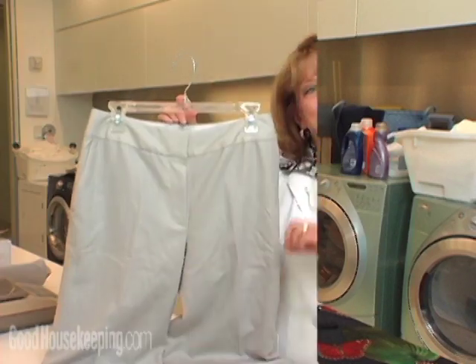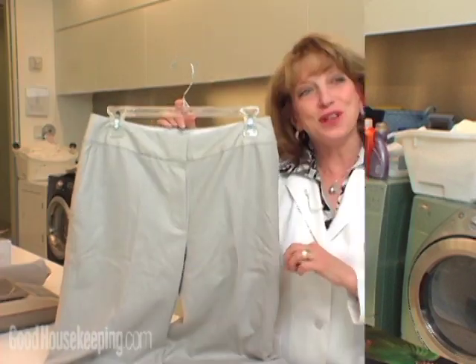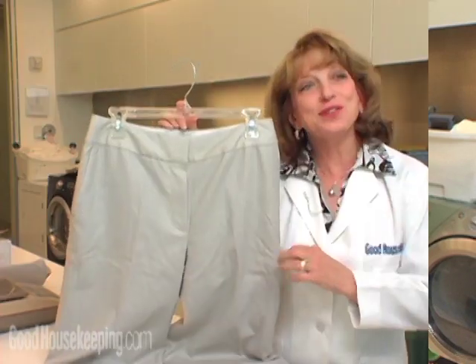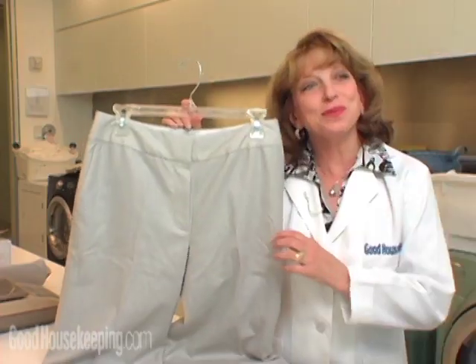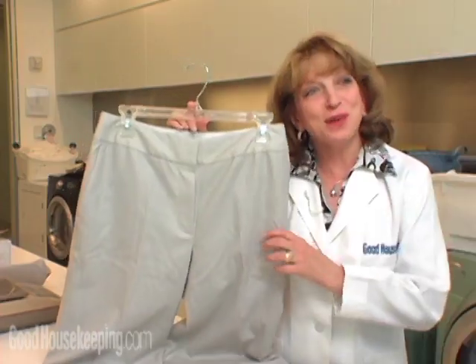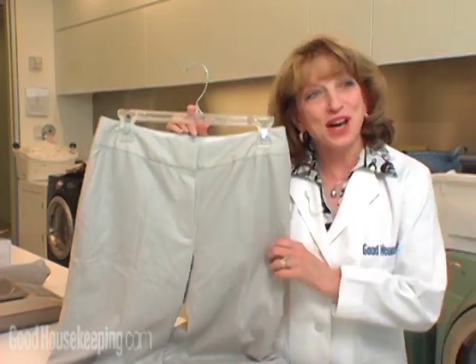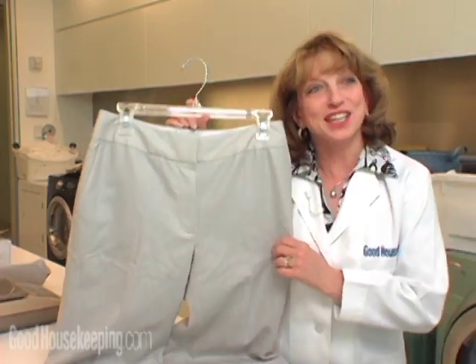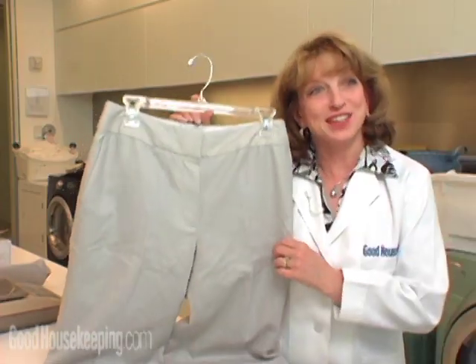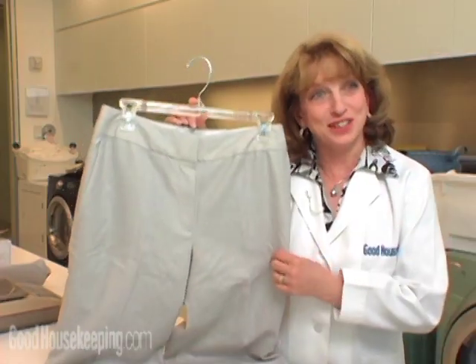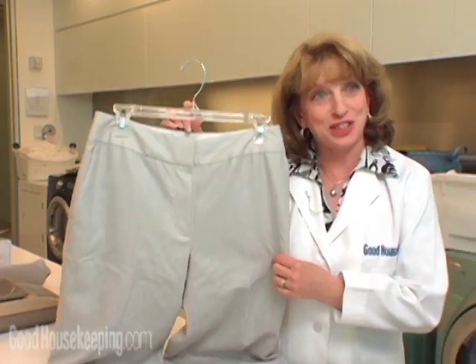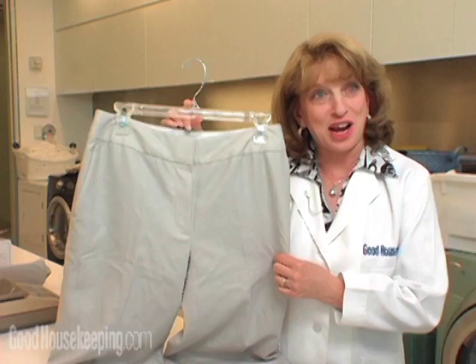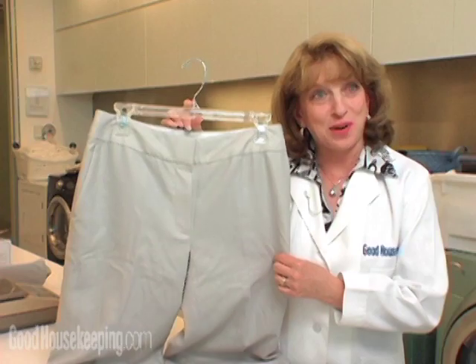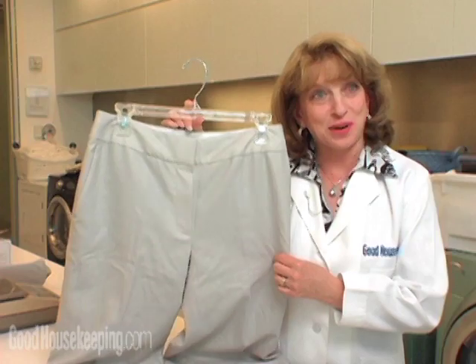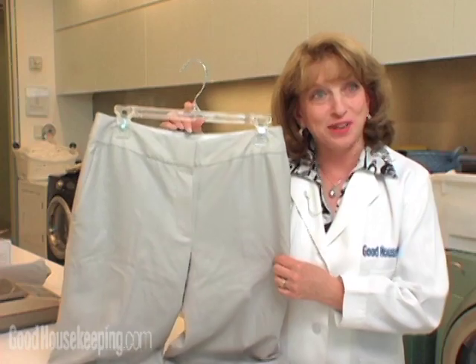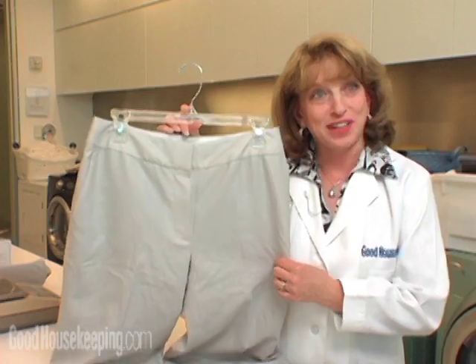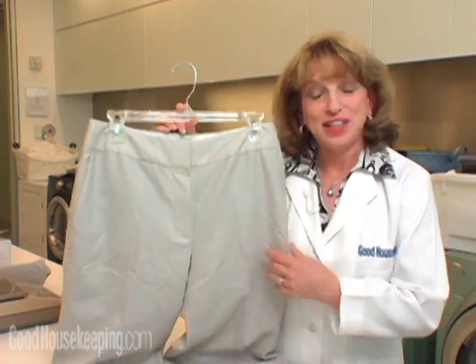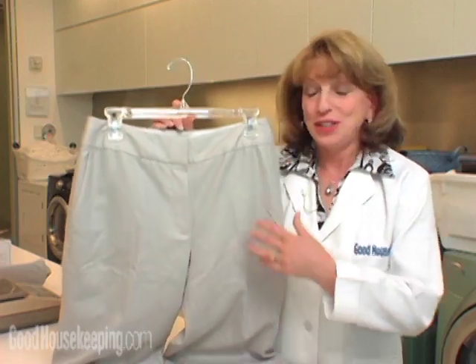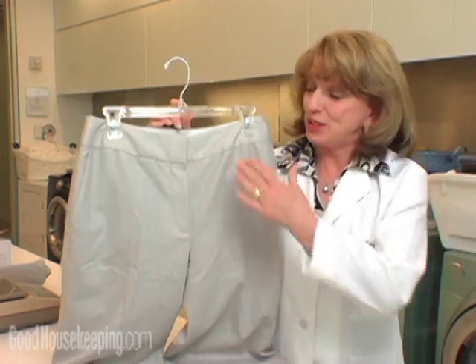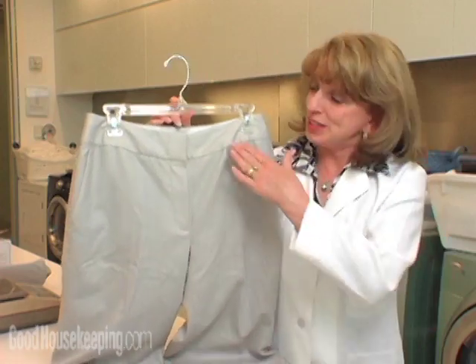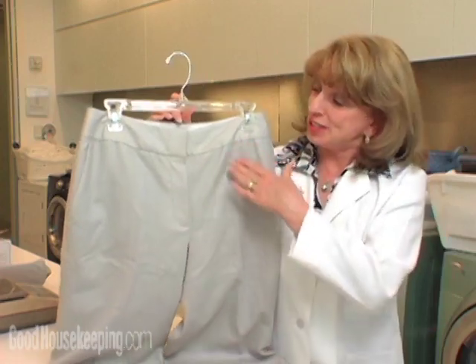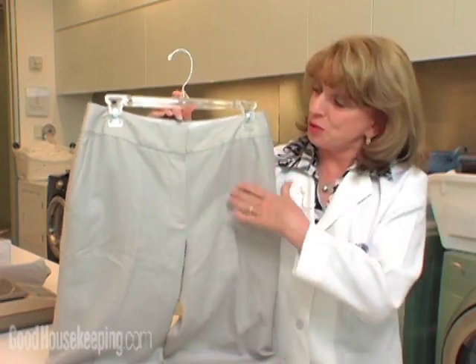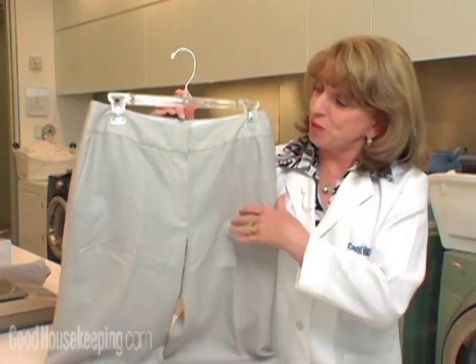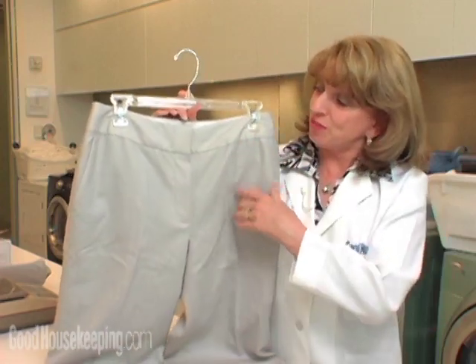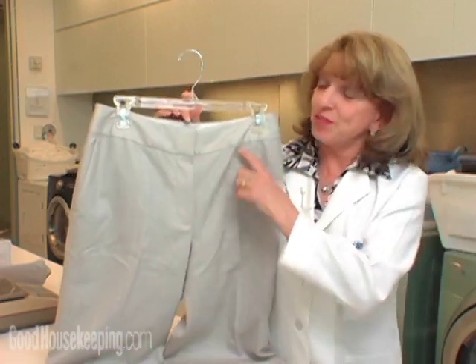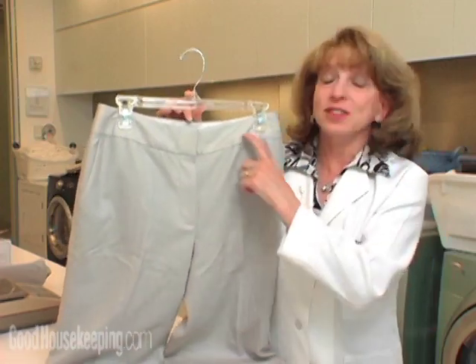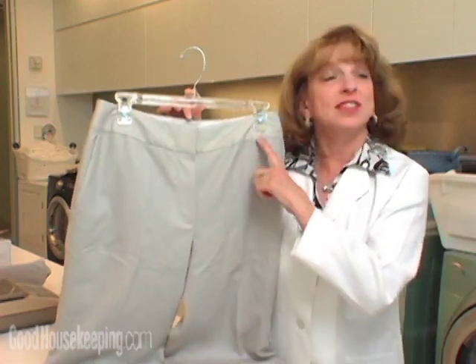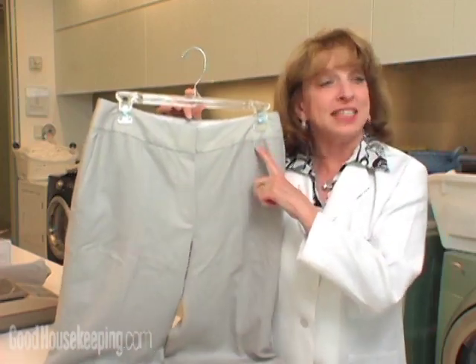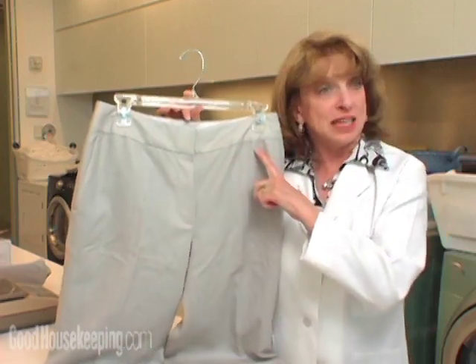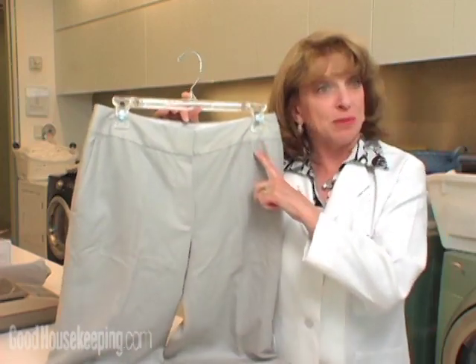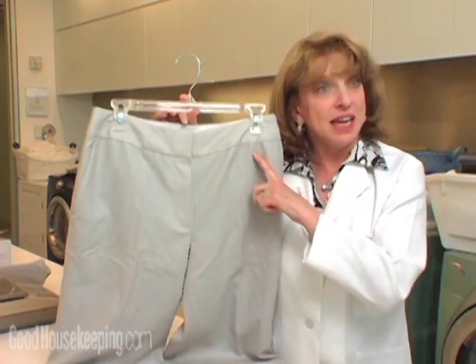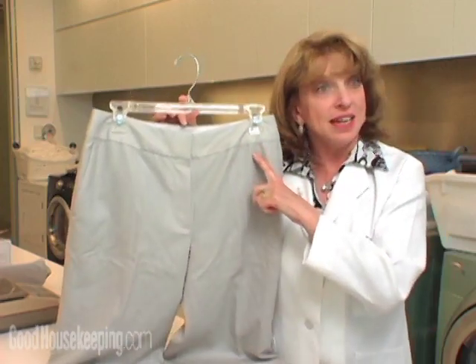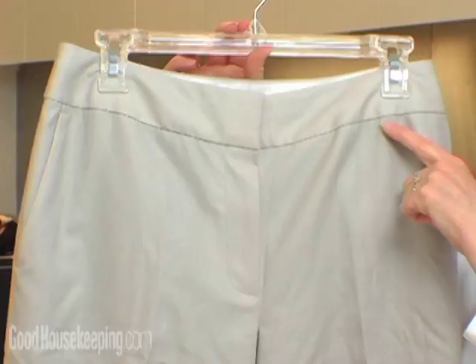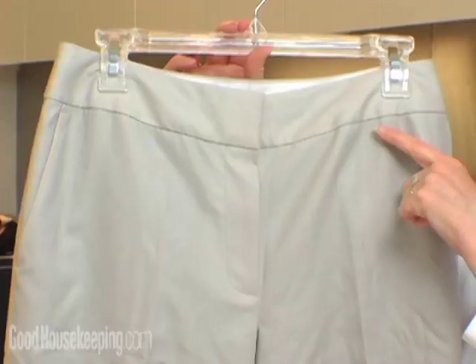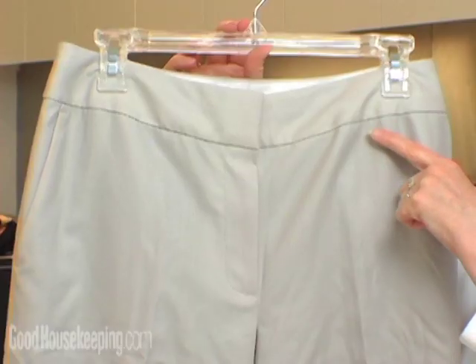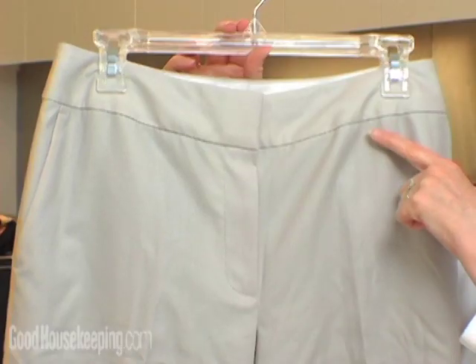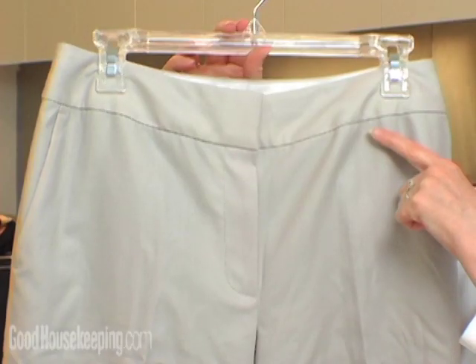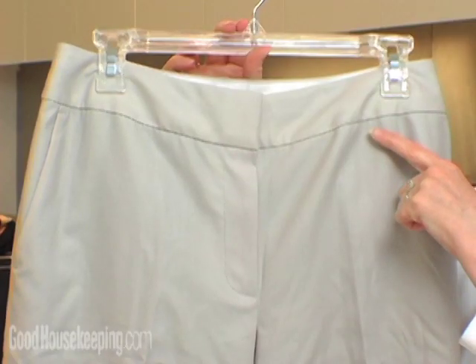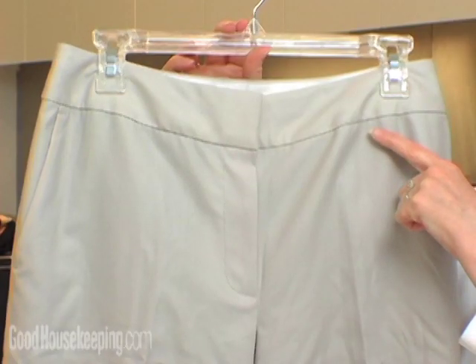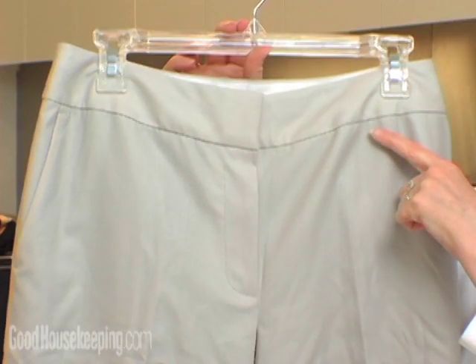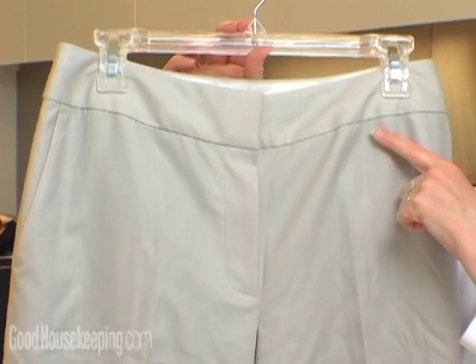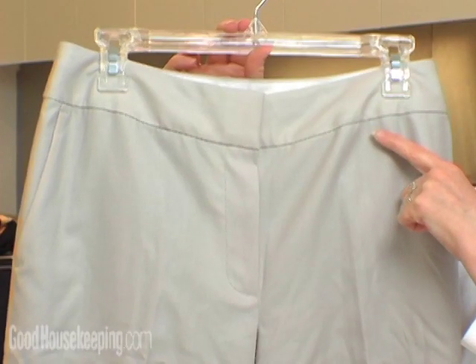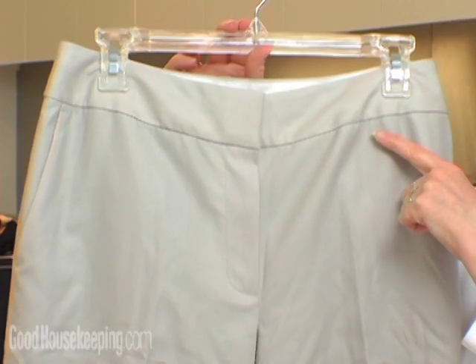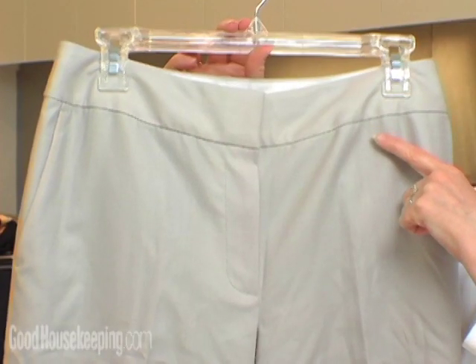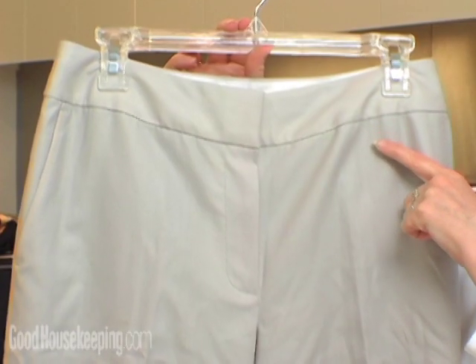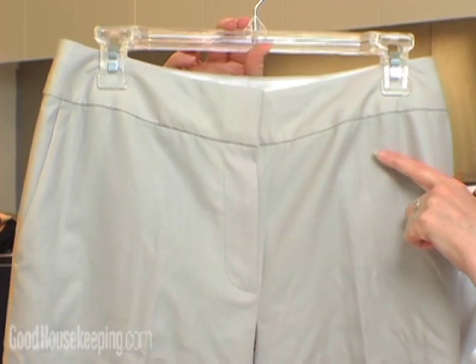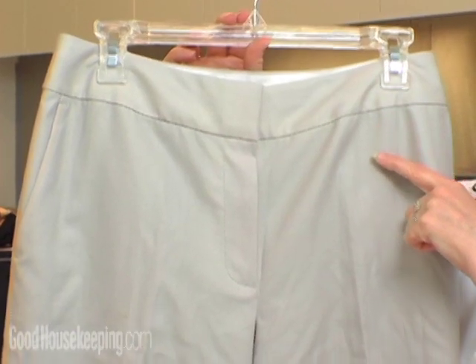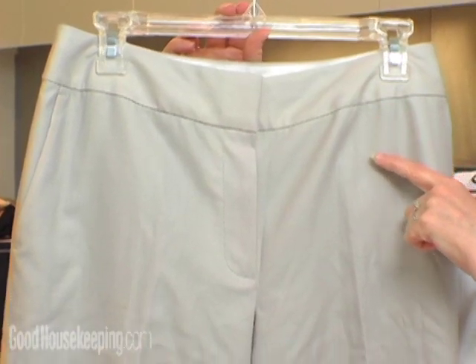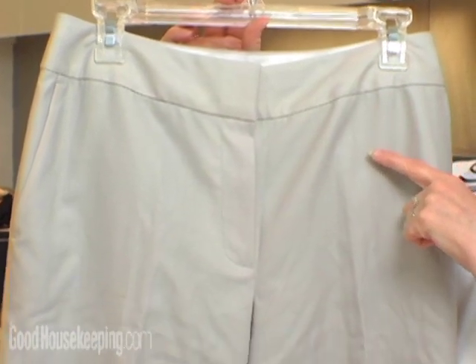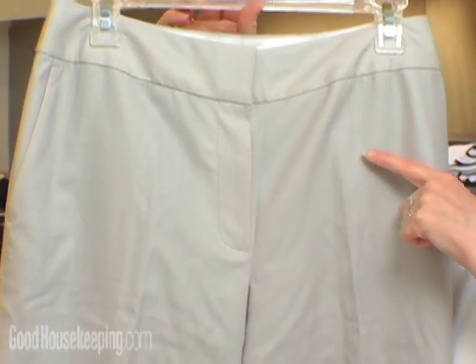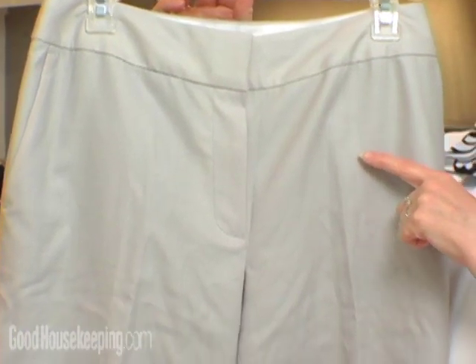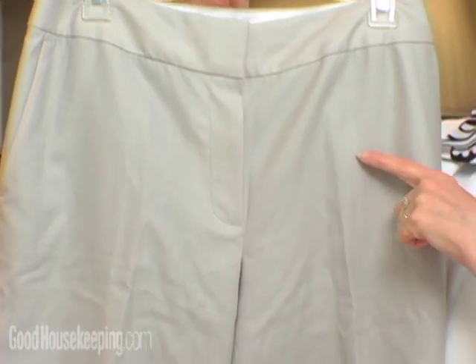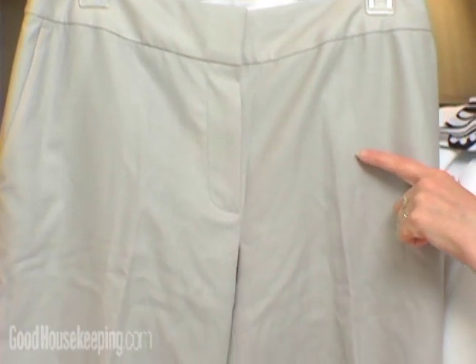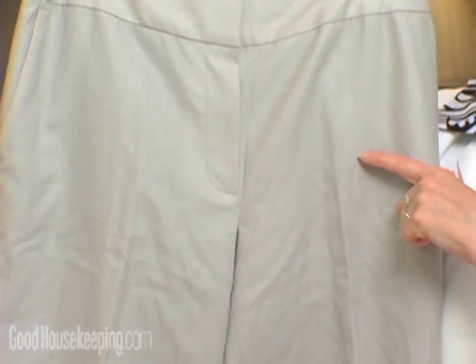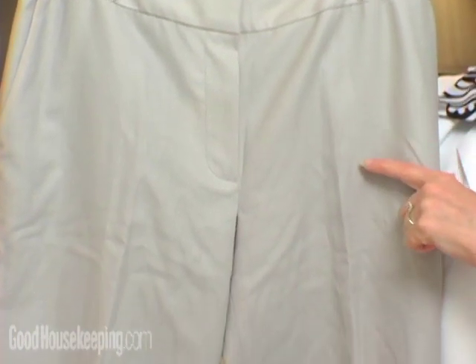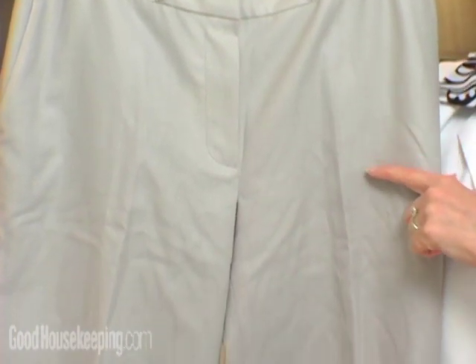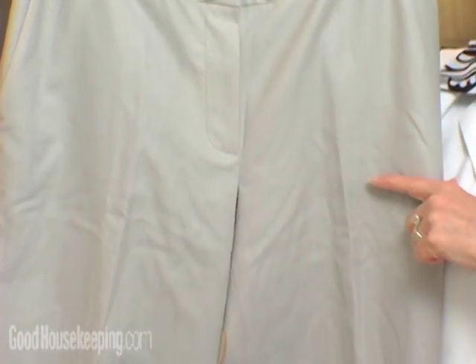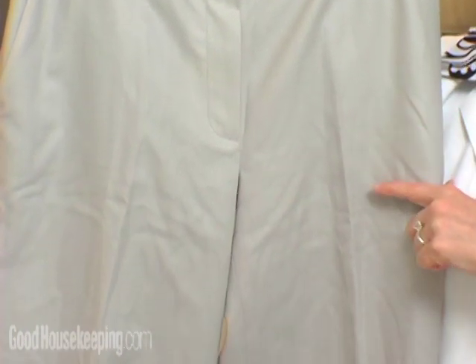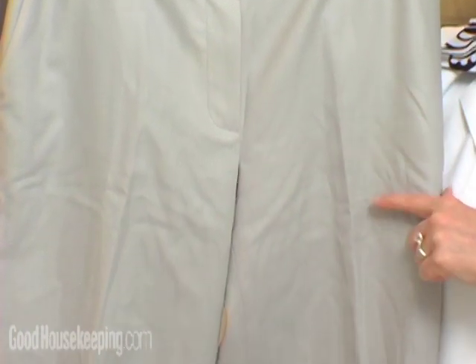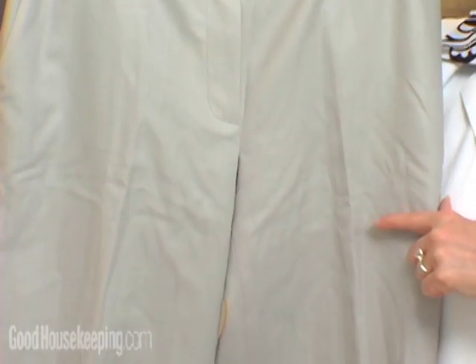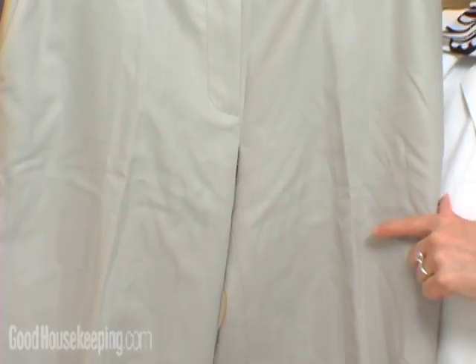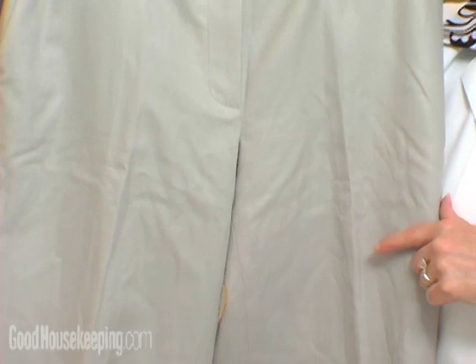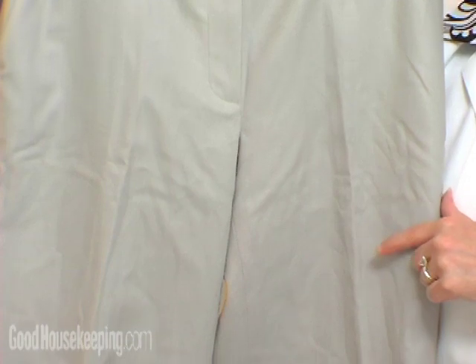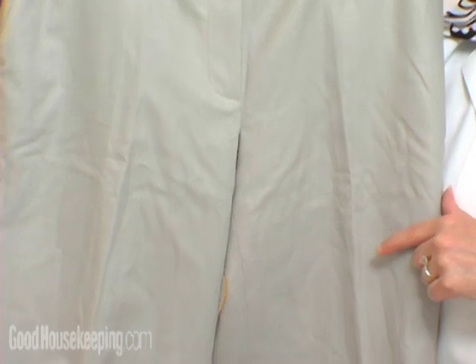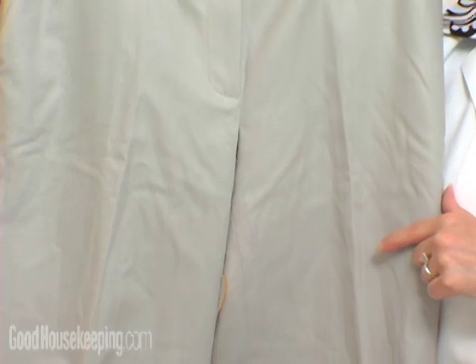For the clothes we hung in the shower, you can see wherever the steam hit, the wrinkles were removed, but unfortunately it didn't get all the way down.